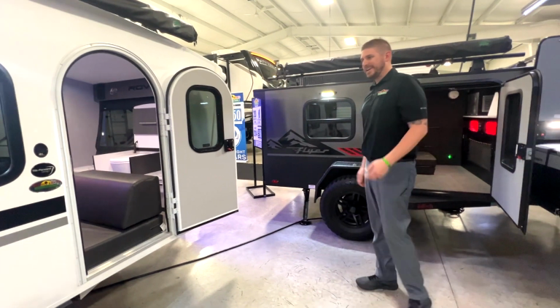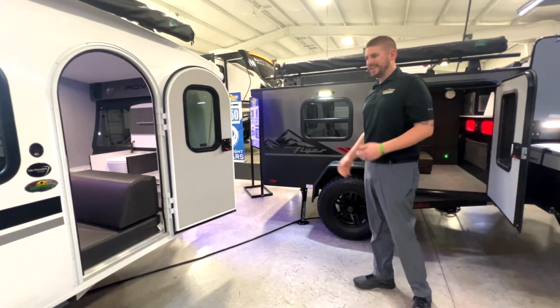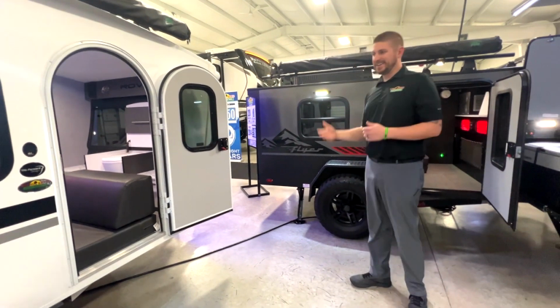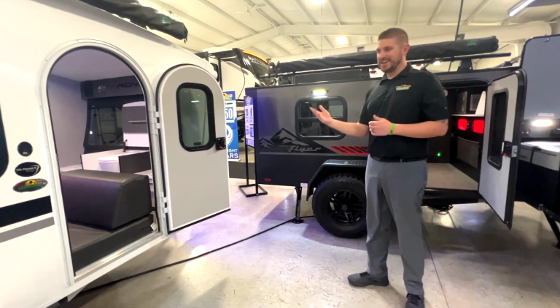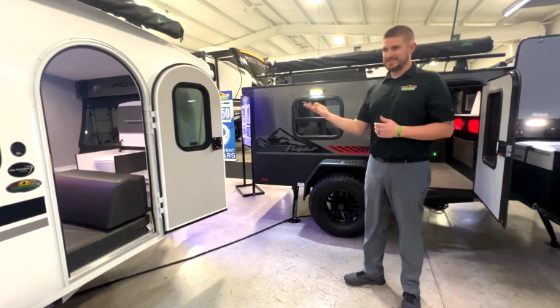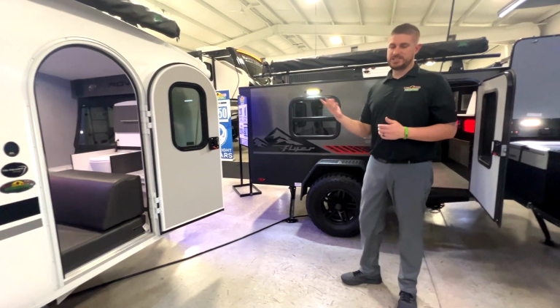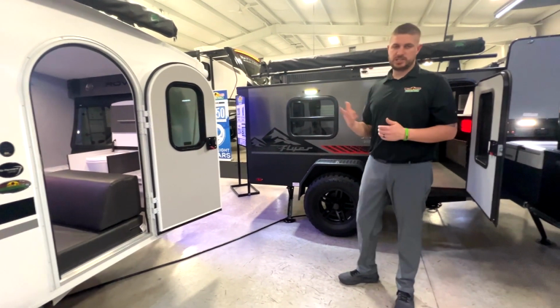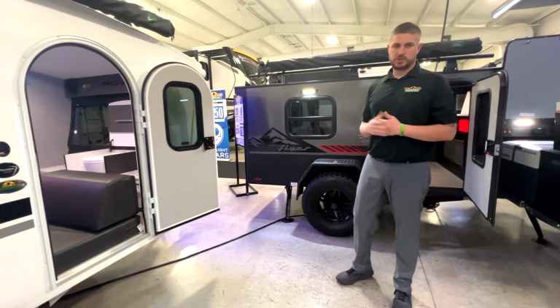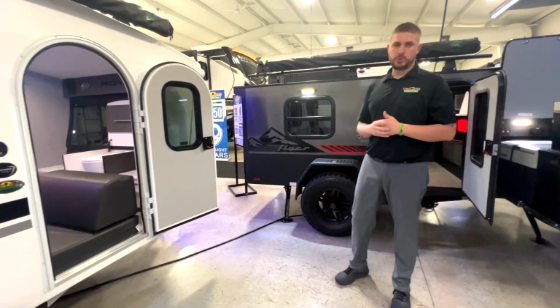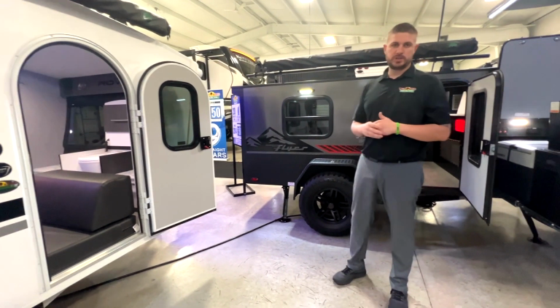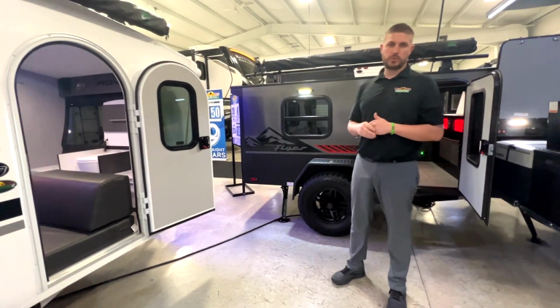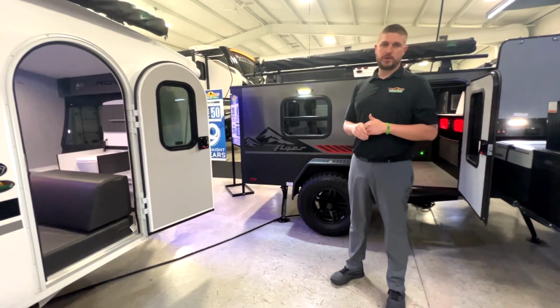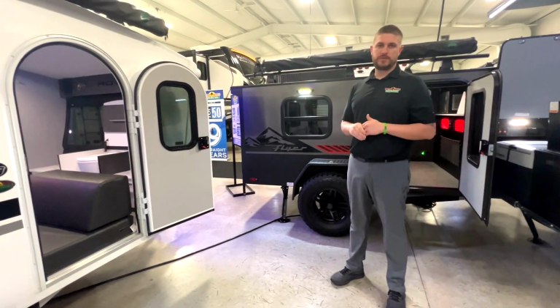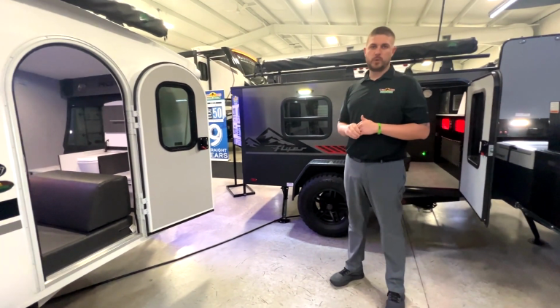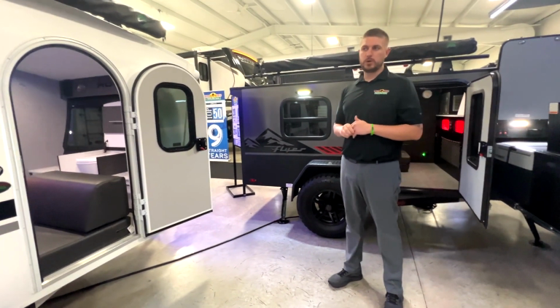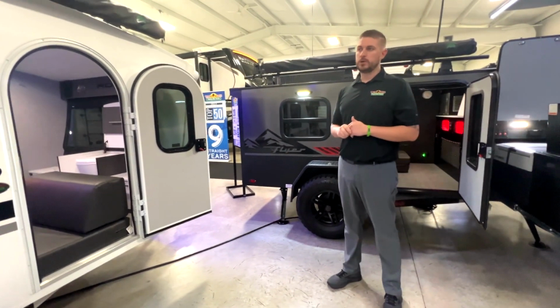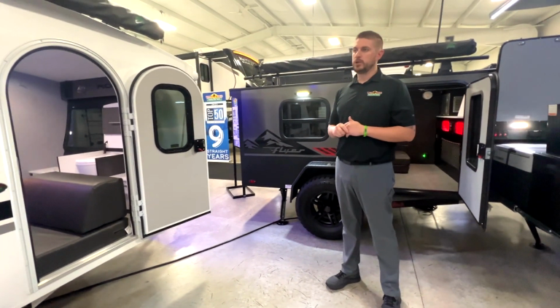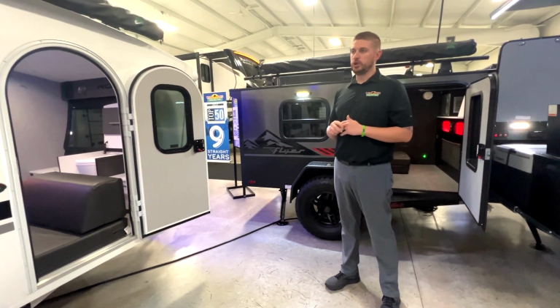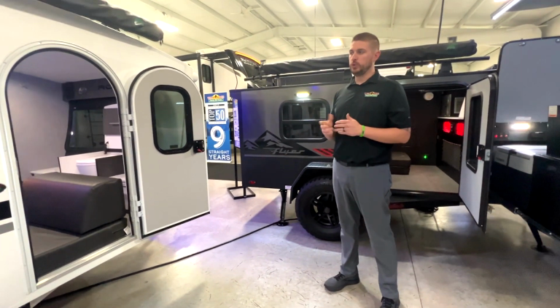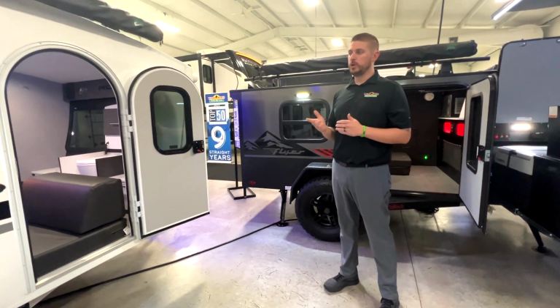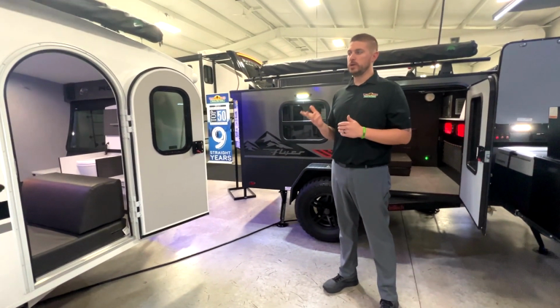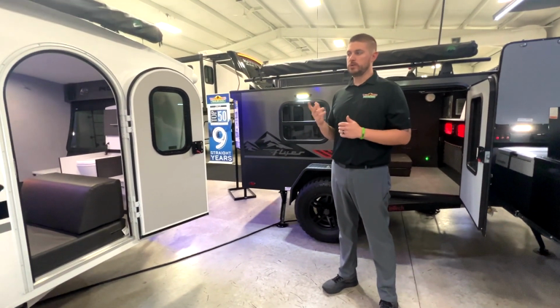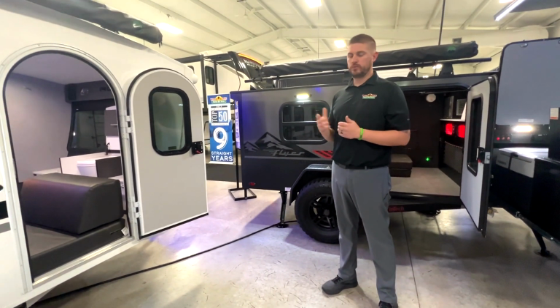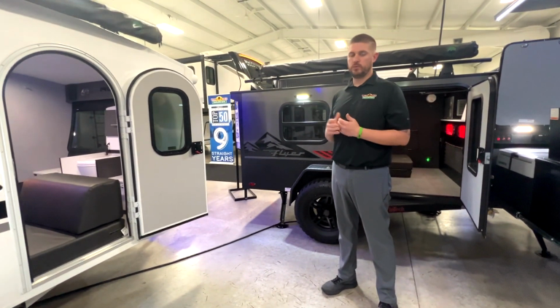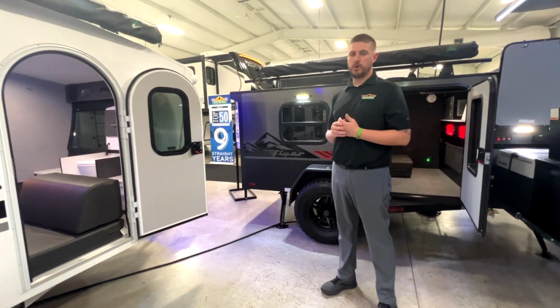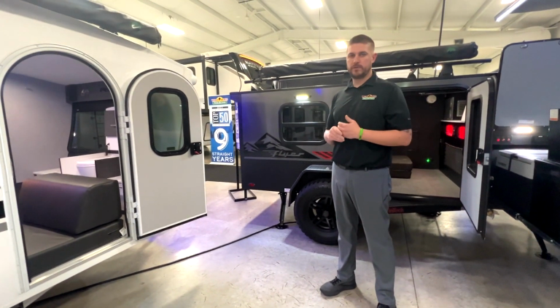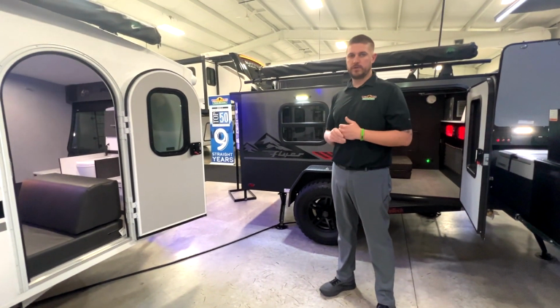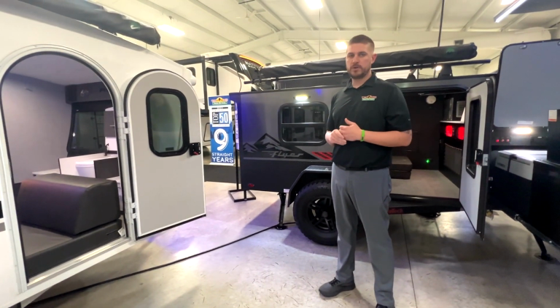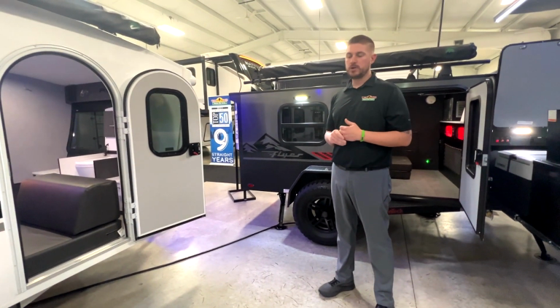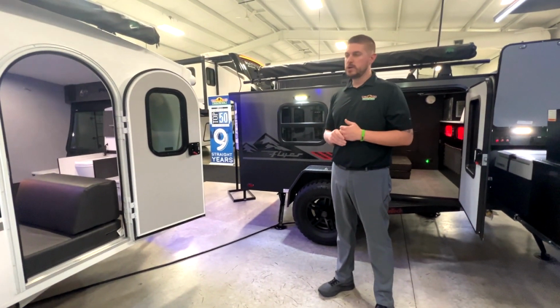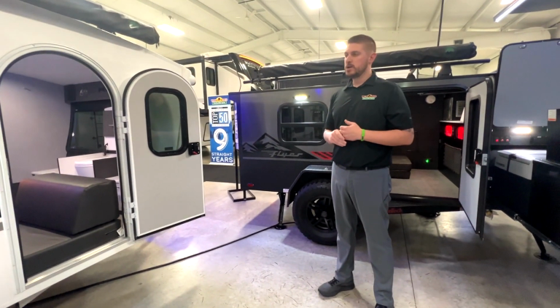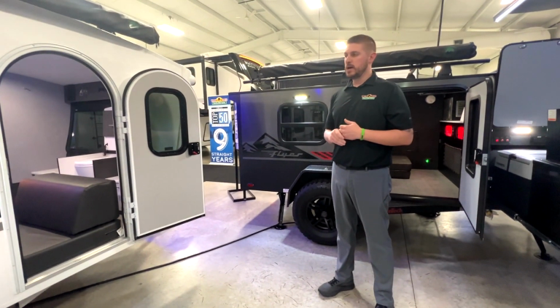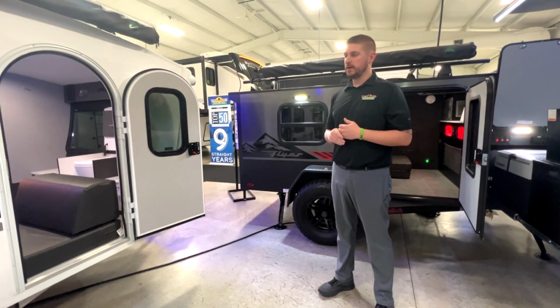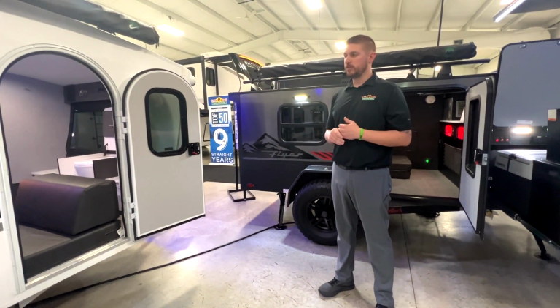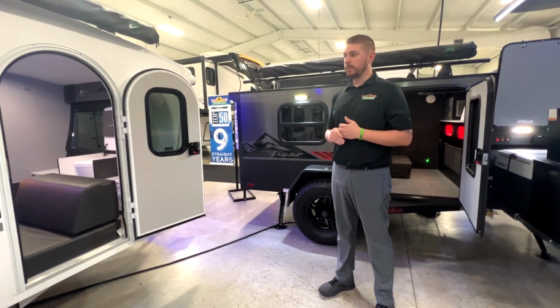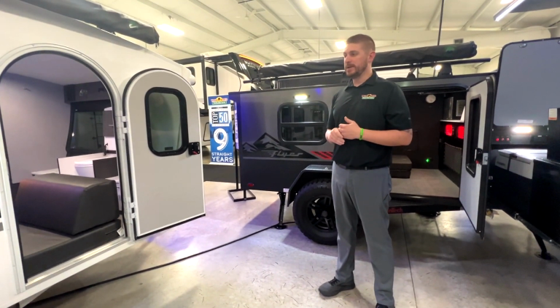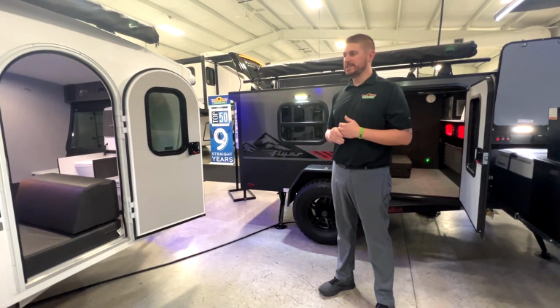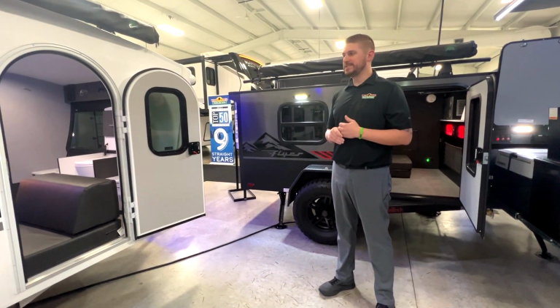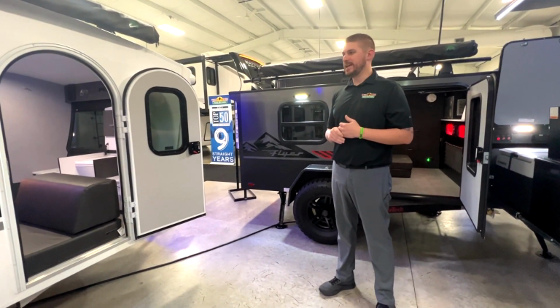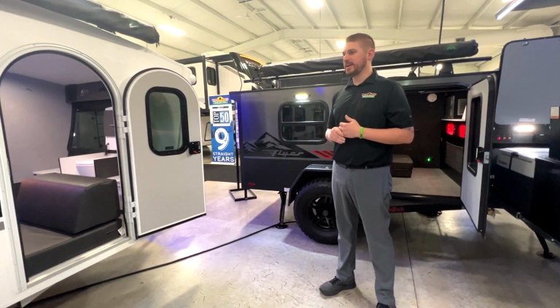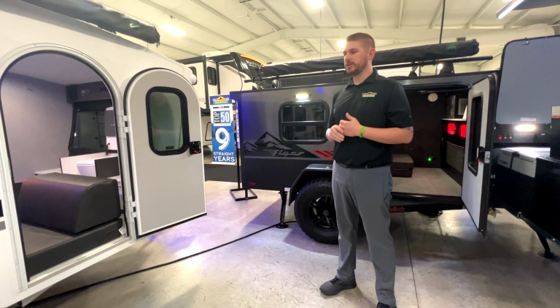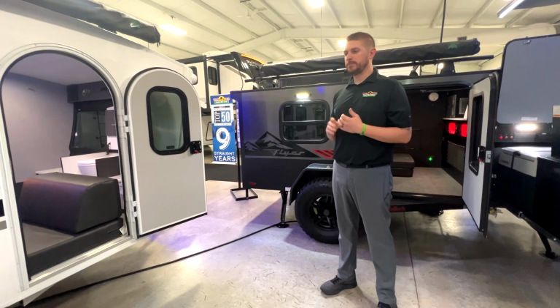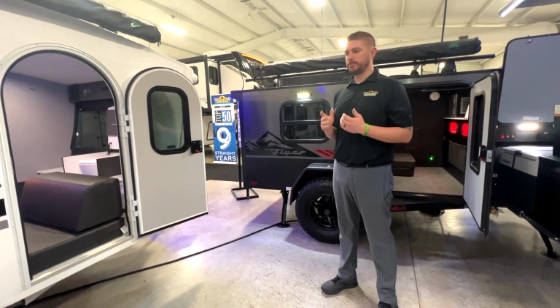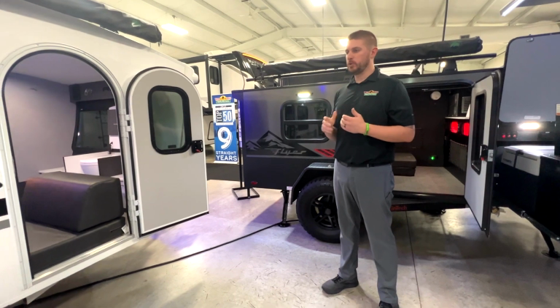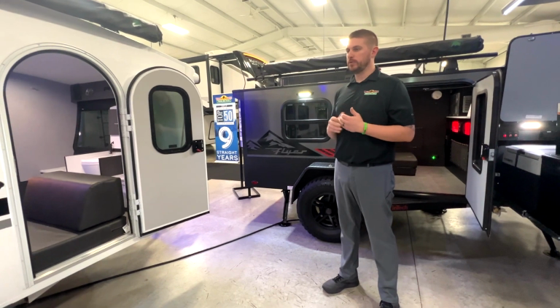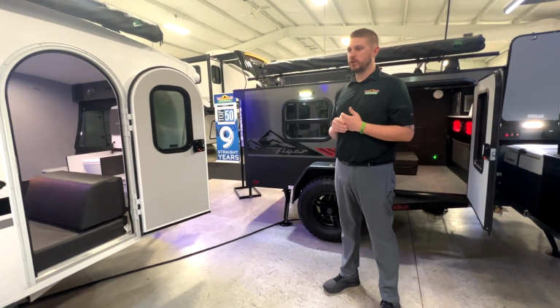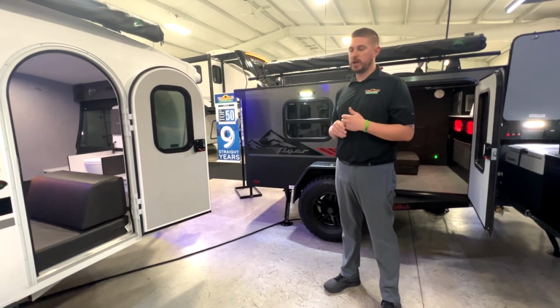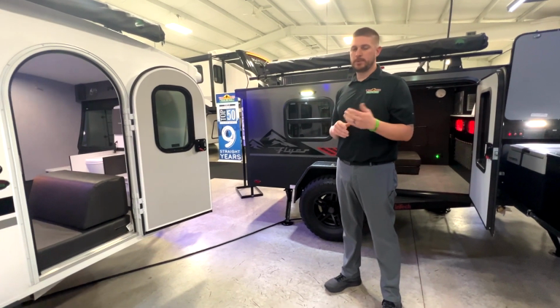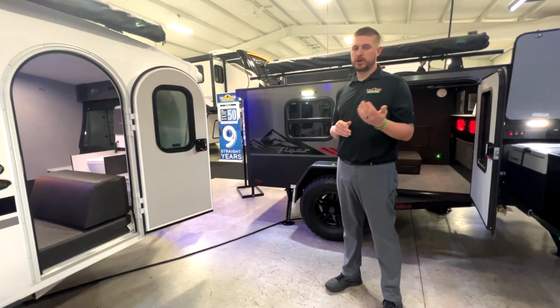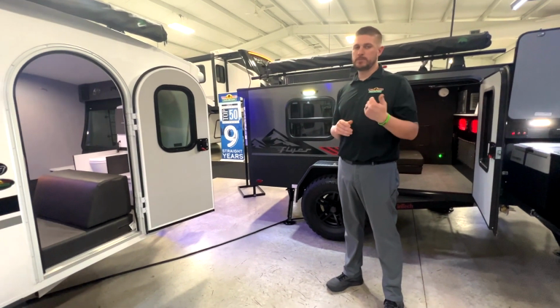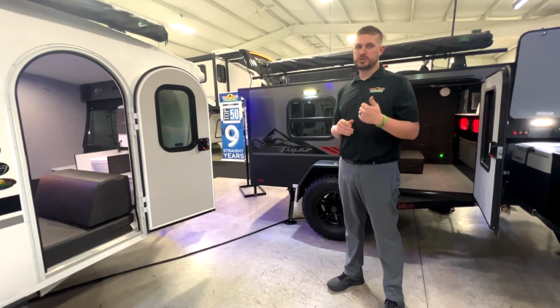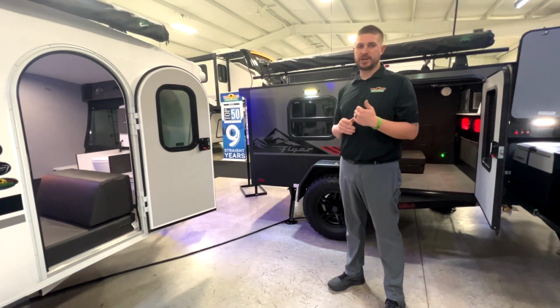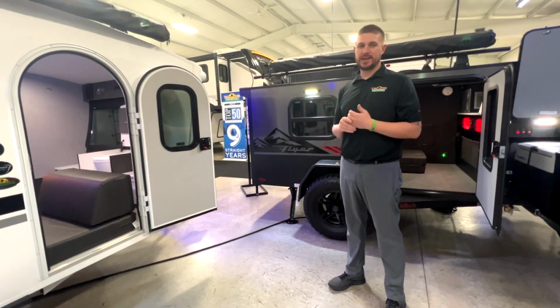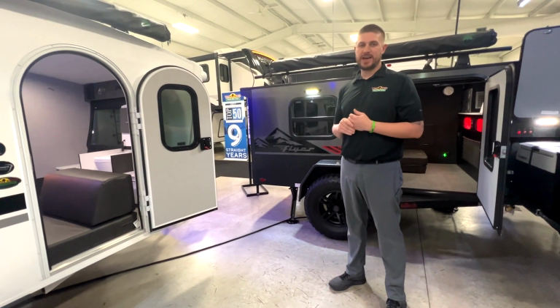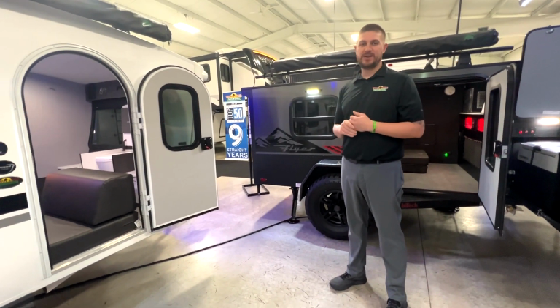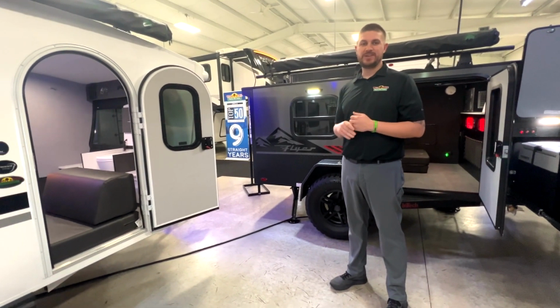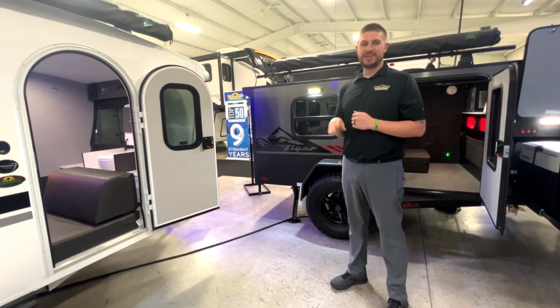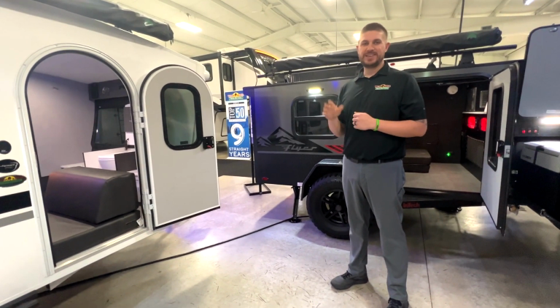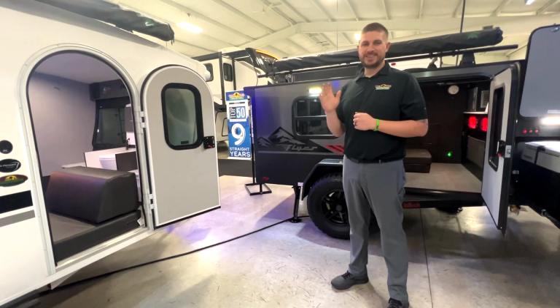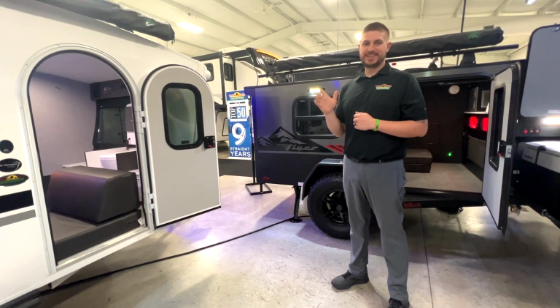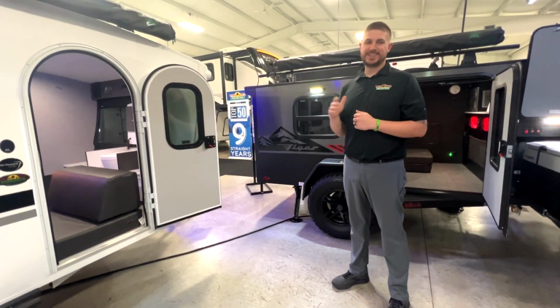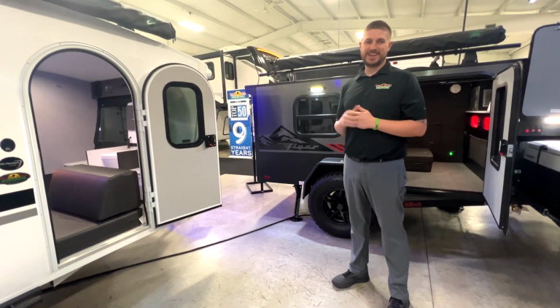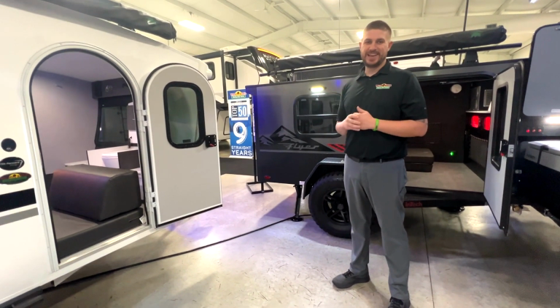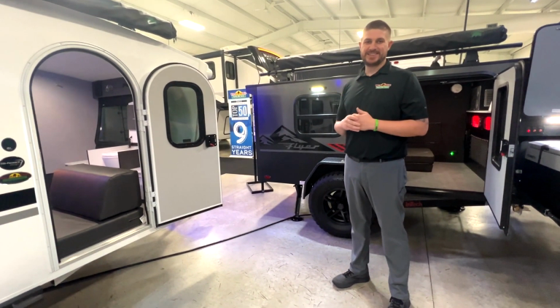This is the 2024 Luna Rover from Intech — beautiful camper. Come check it out. Thanks guys.